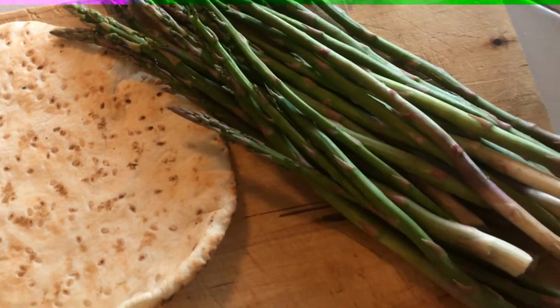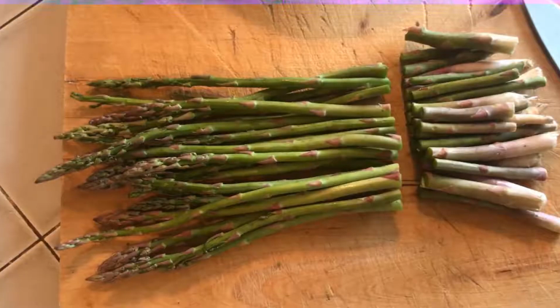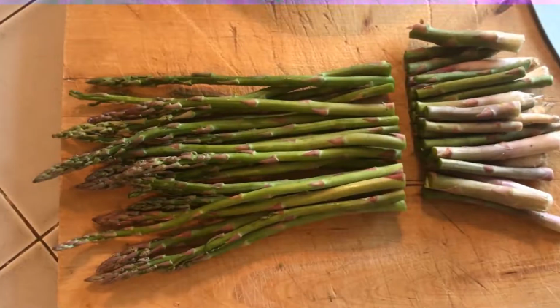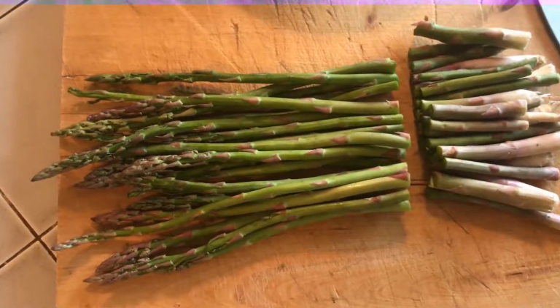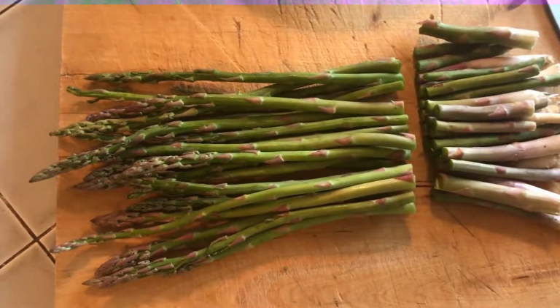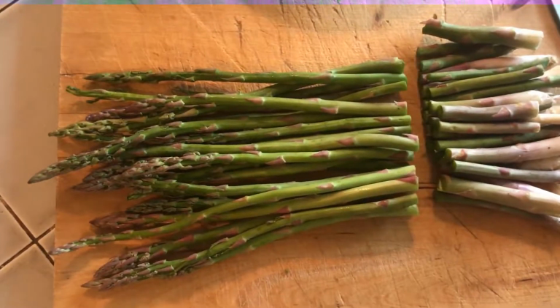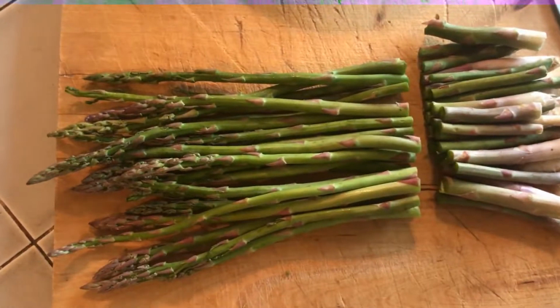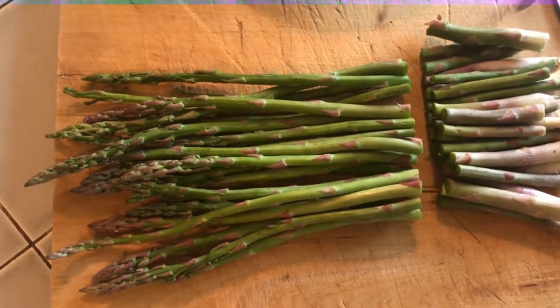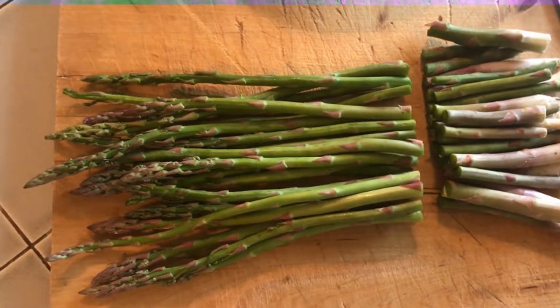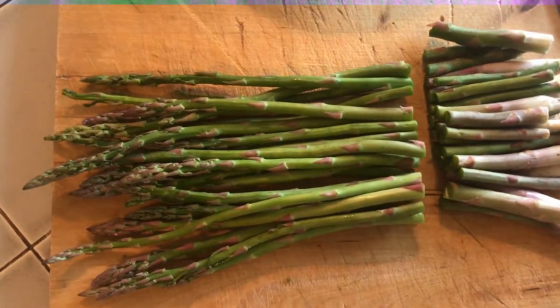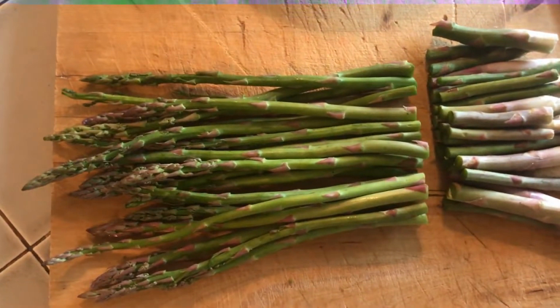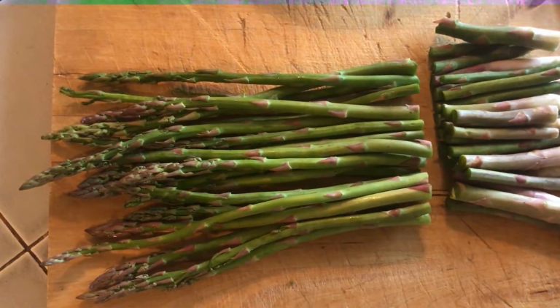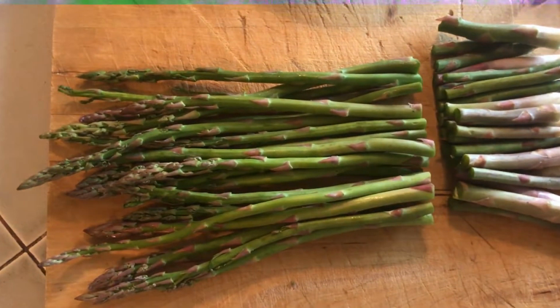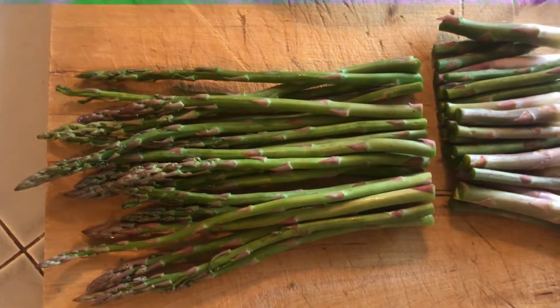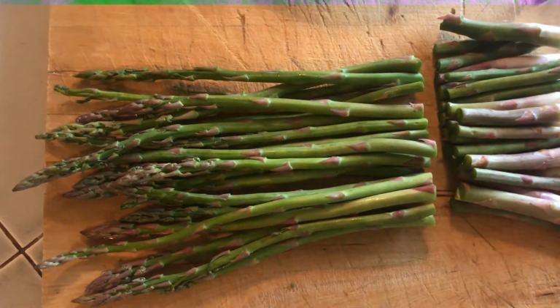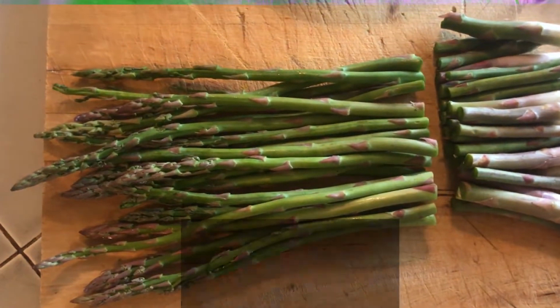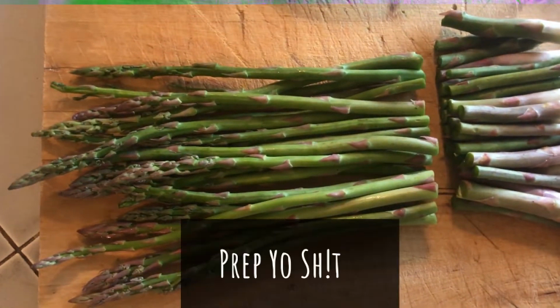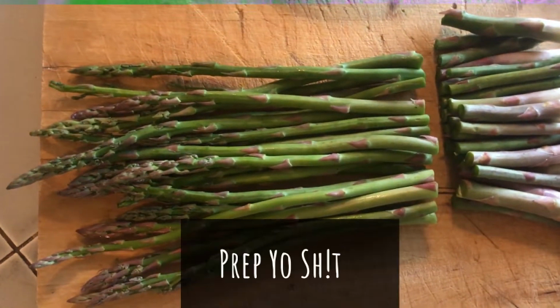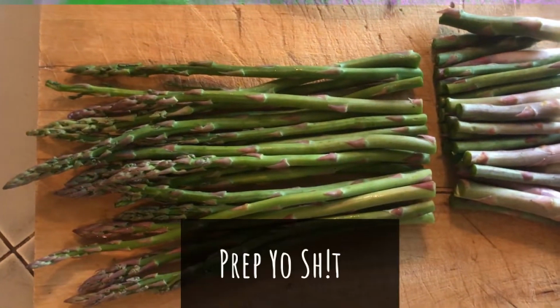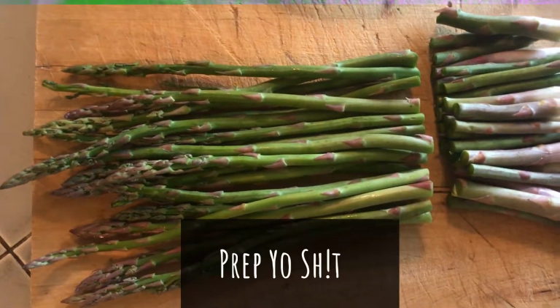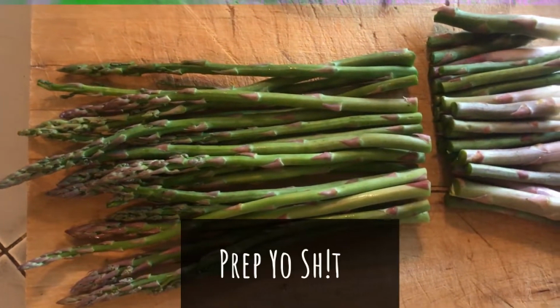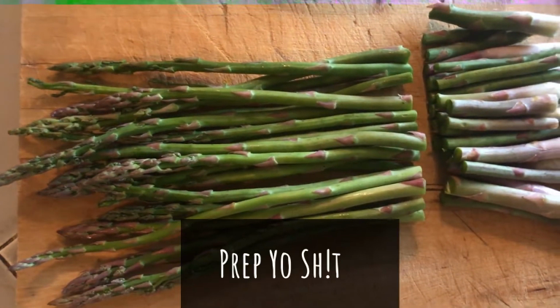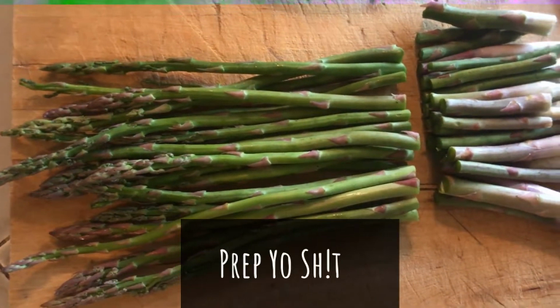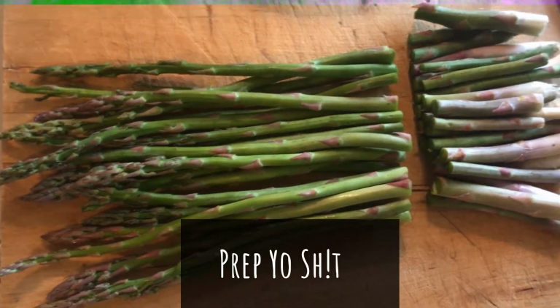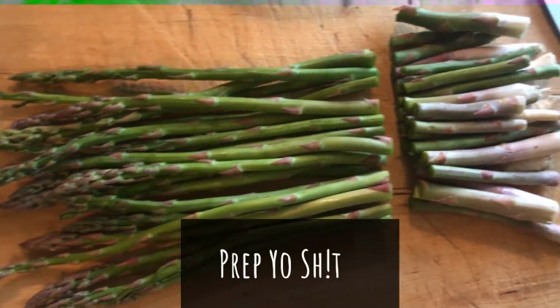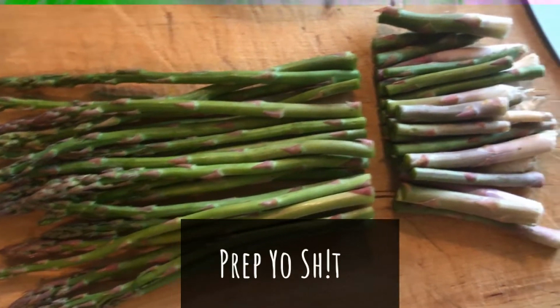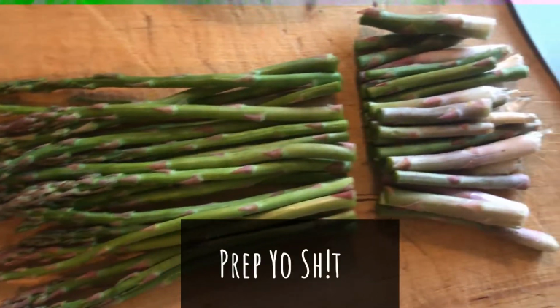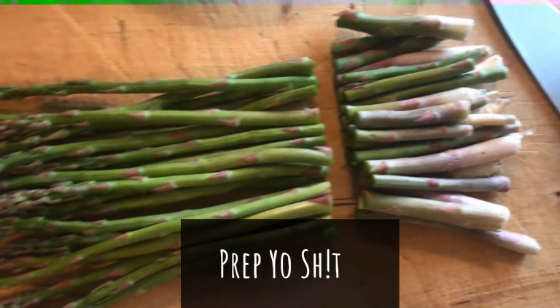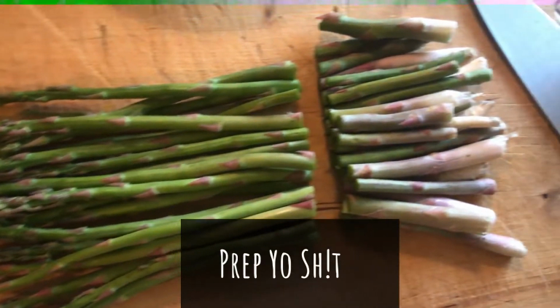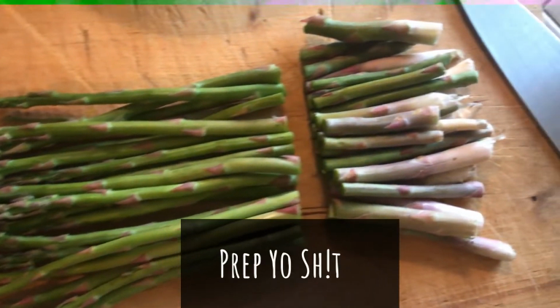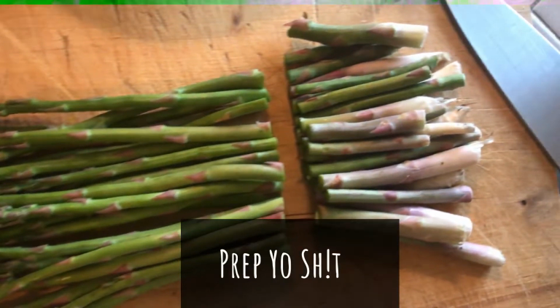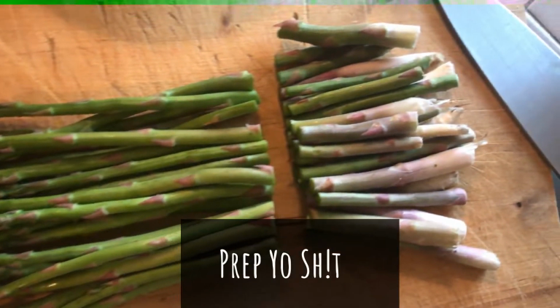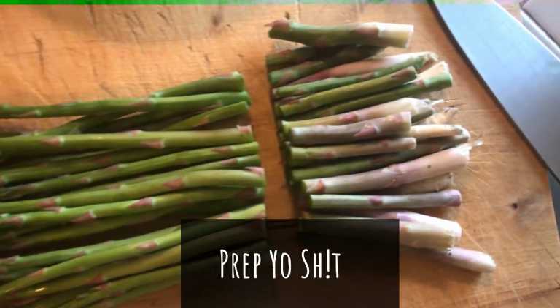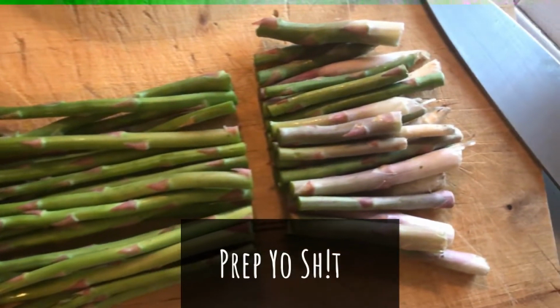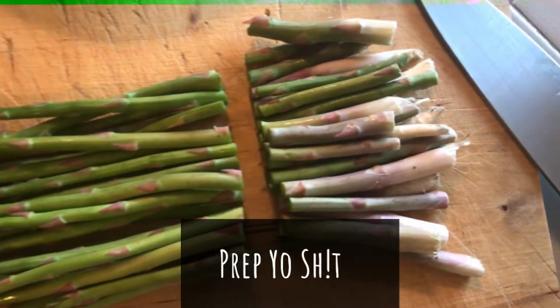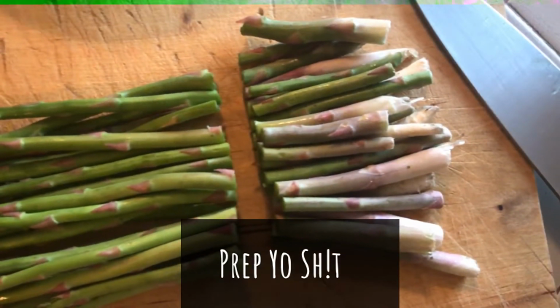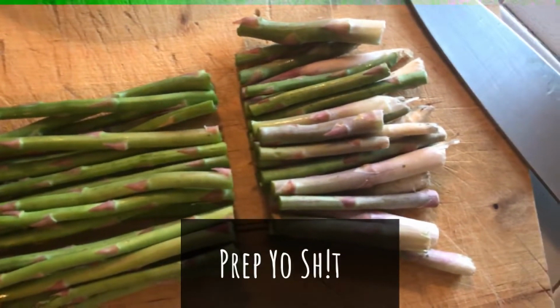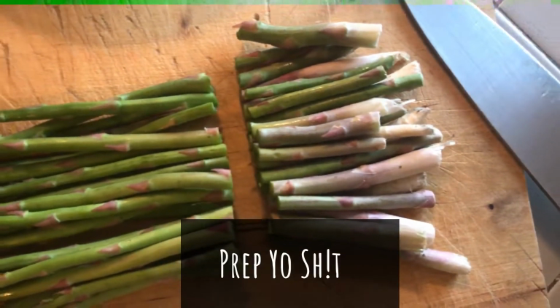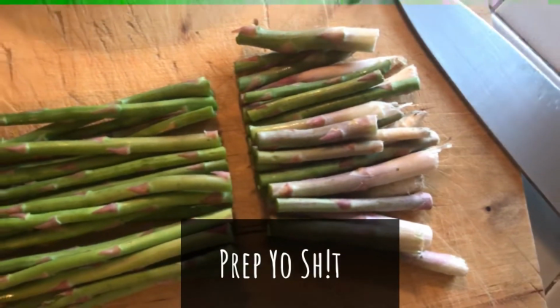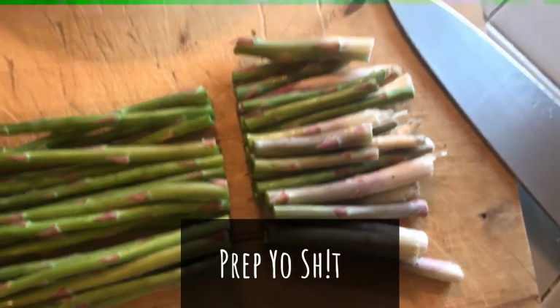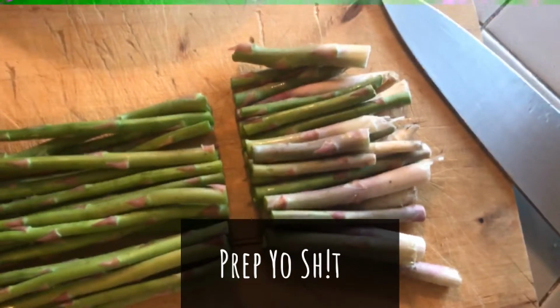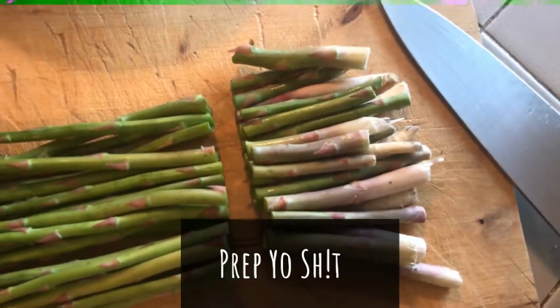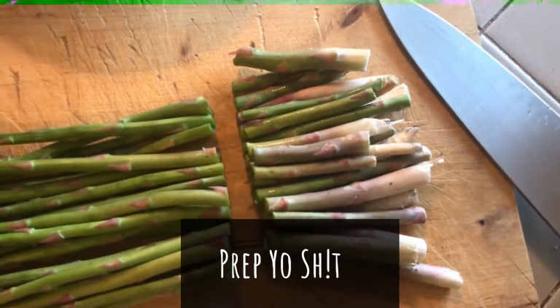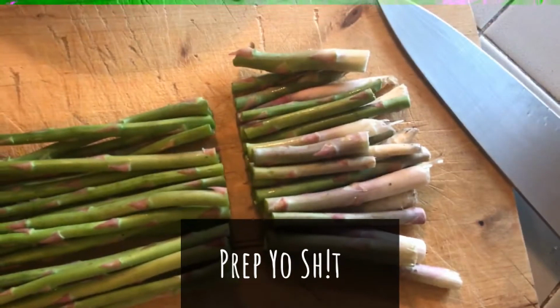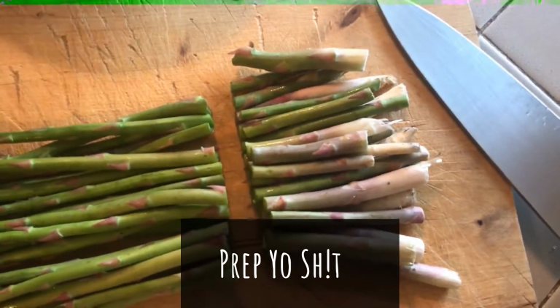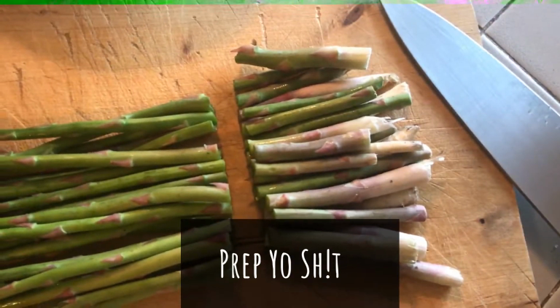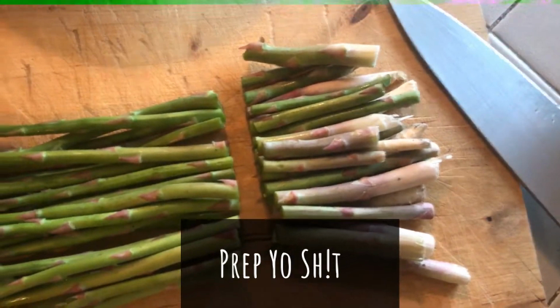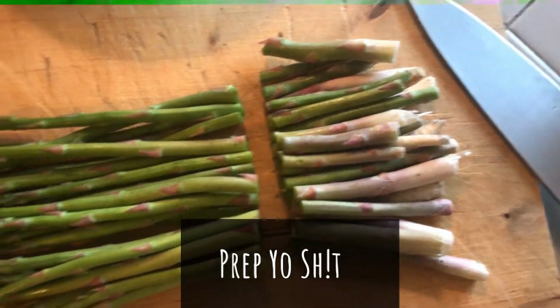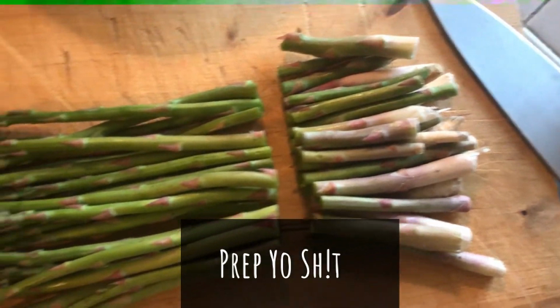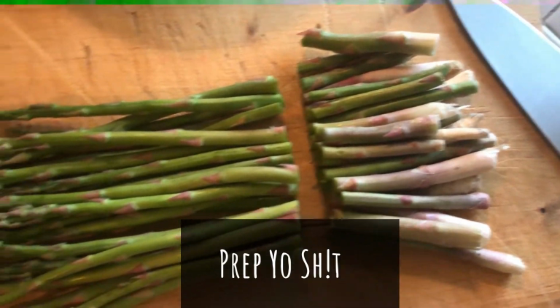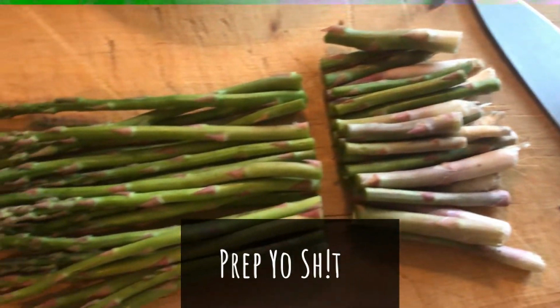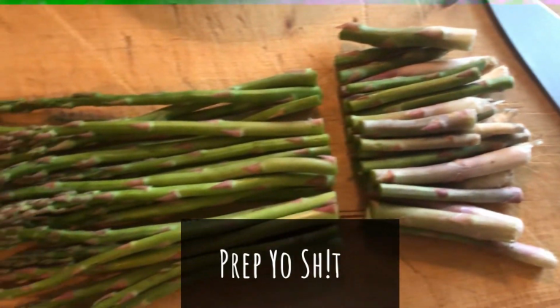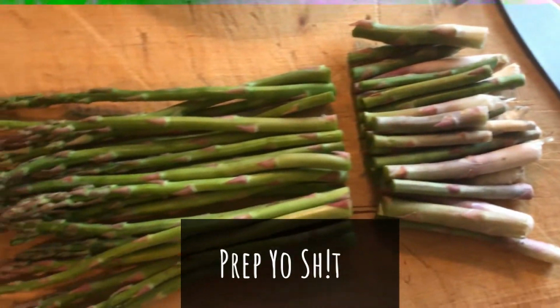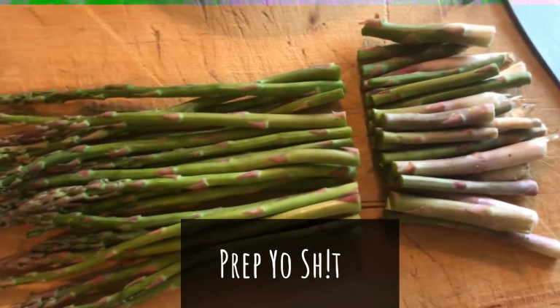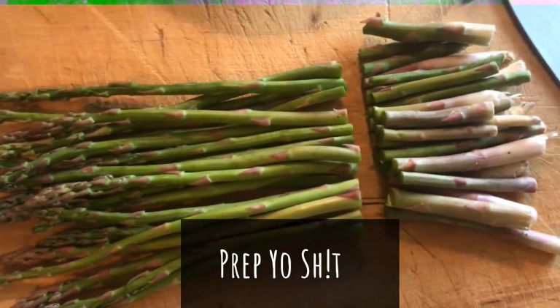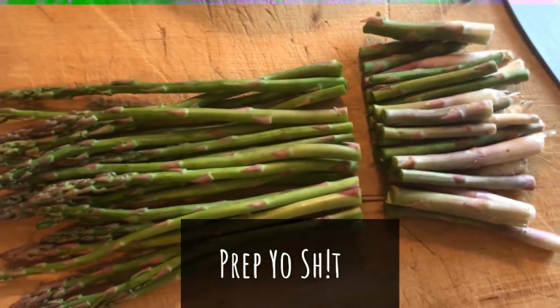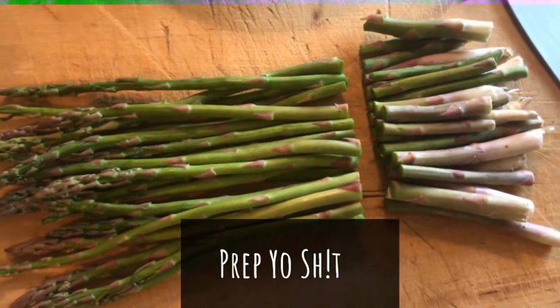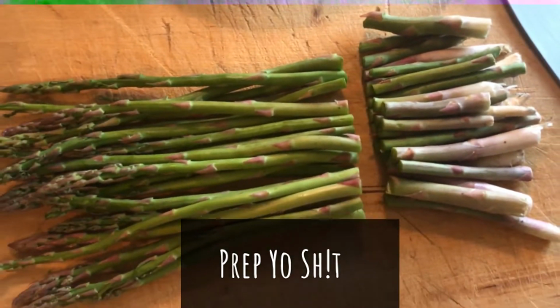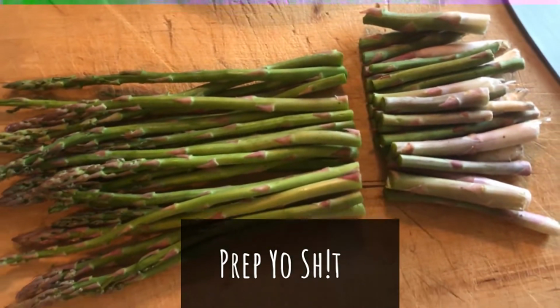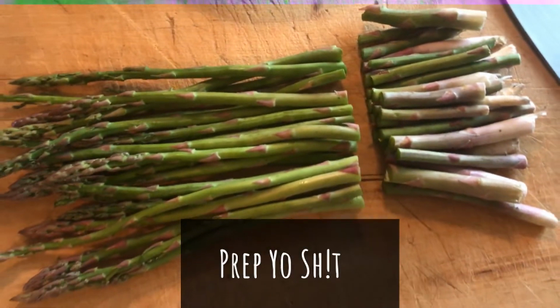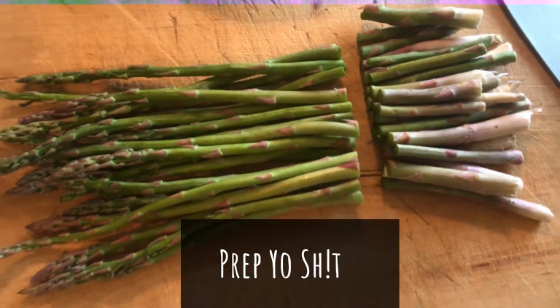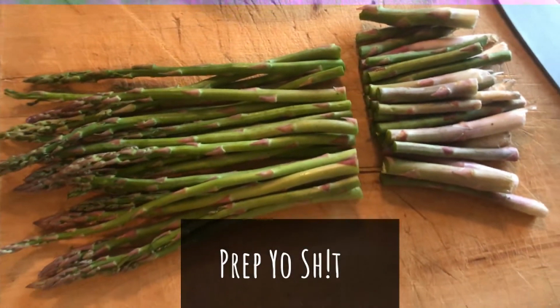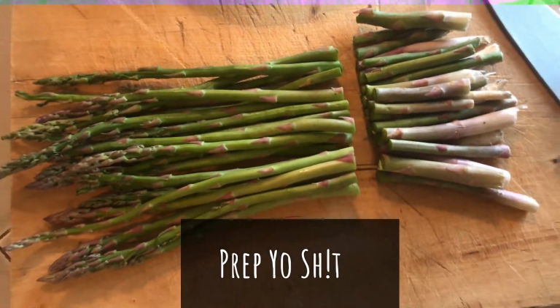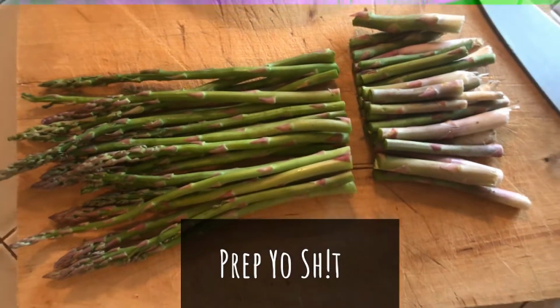Now the first step, as you already know, we've got to prep our shit. So let's take our asparagus and cut the ends off of them because they're extremely bitter.